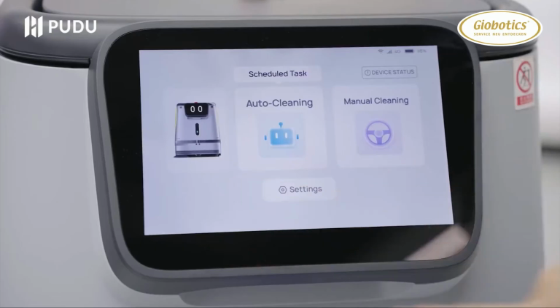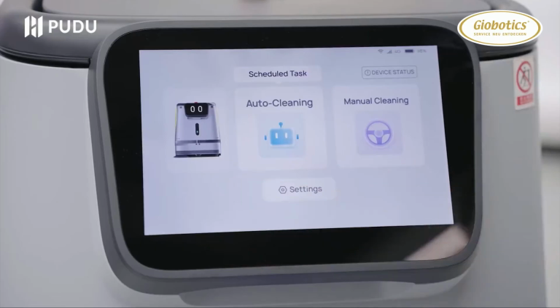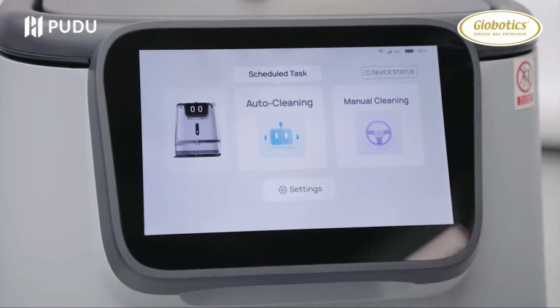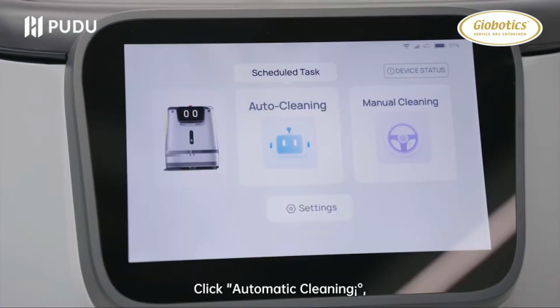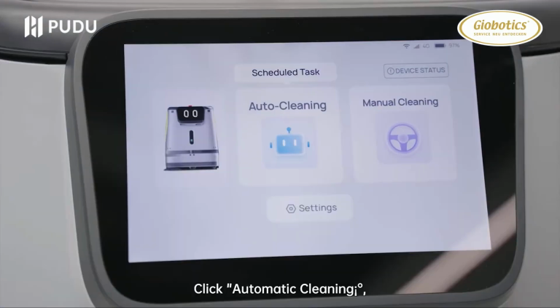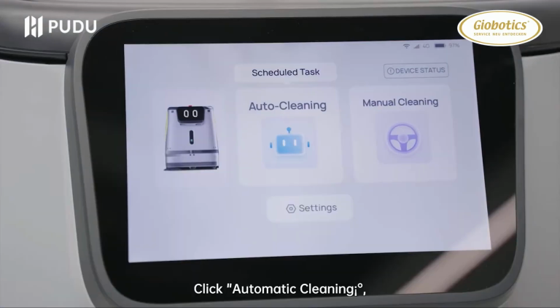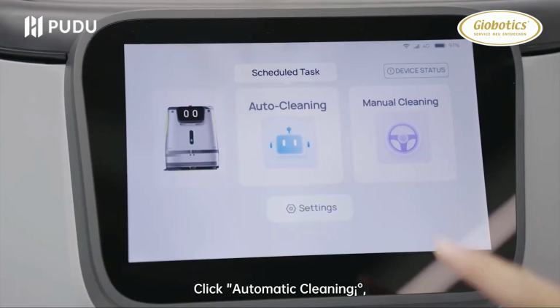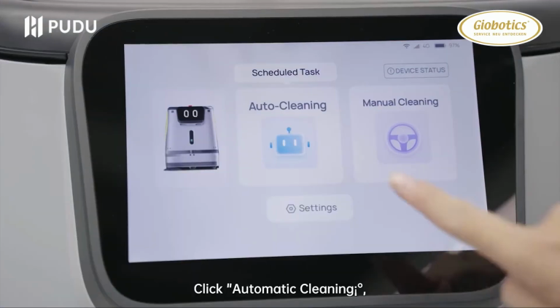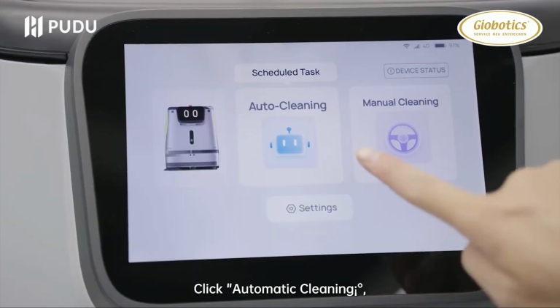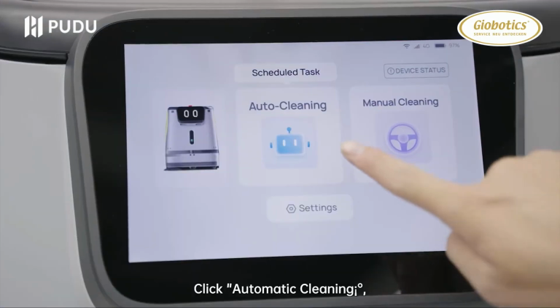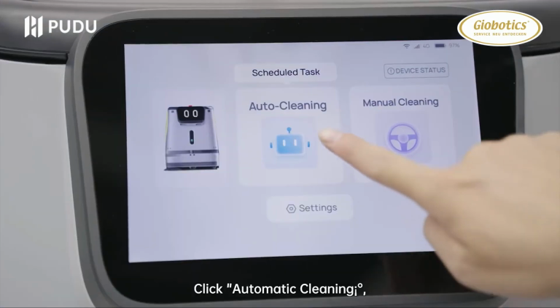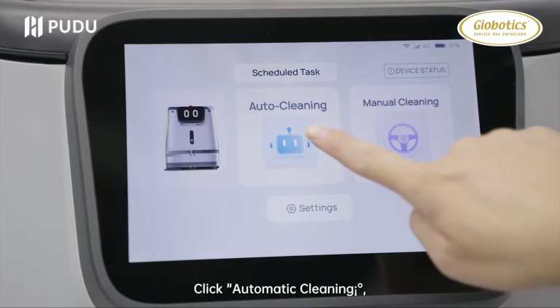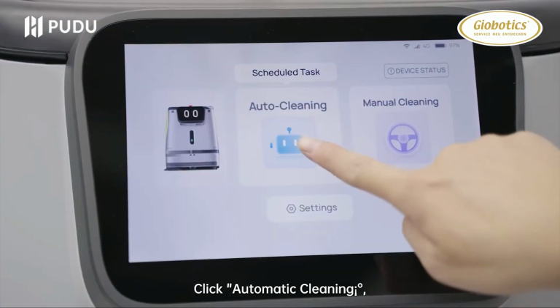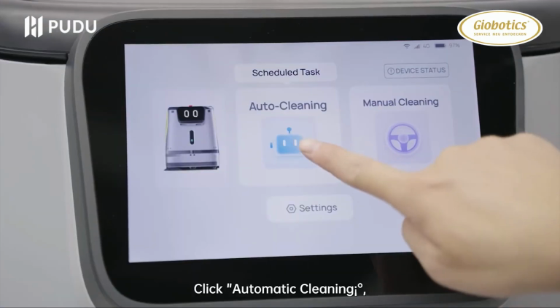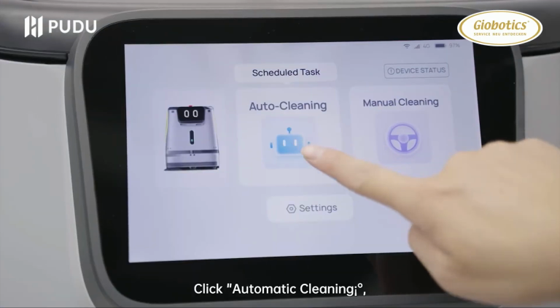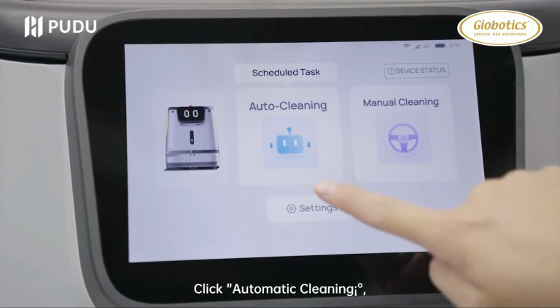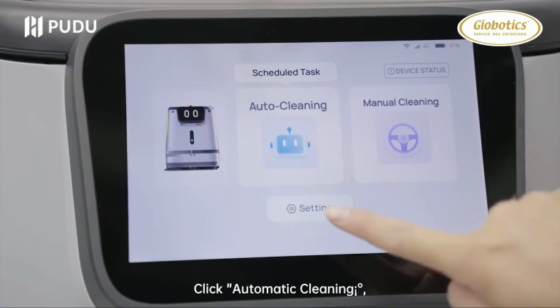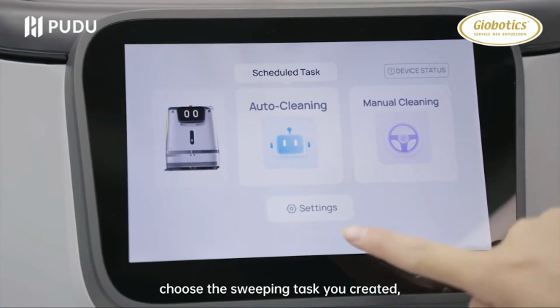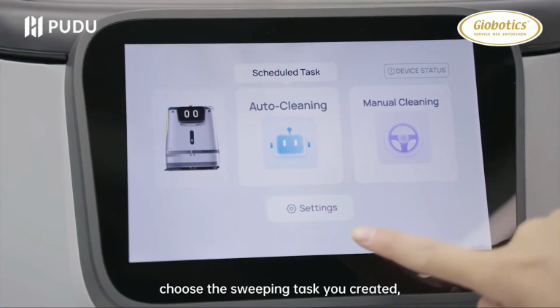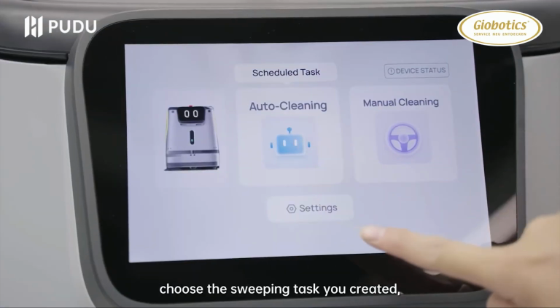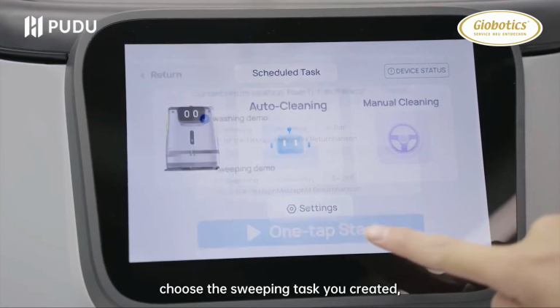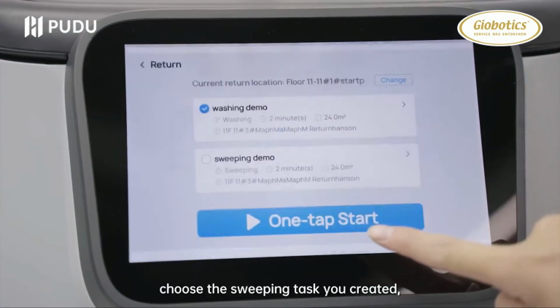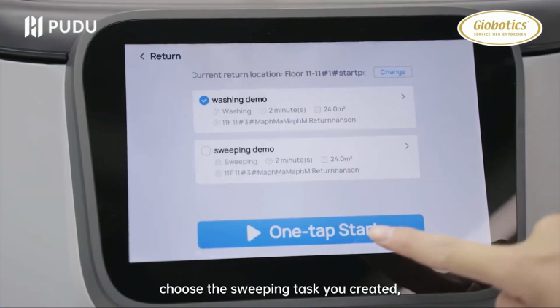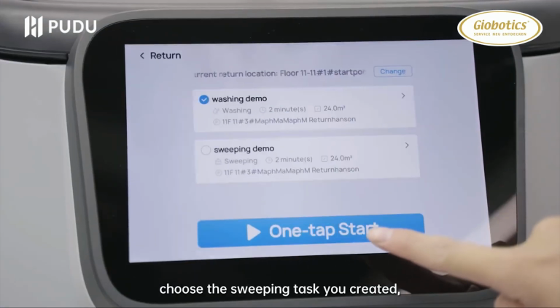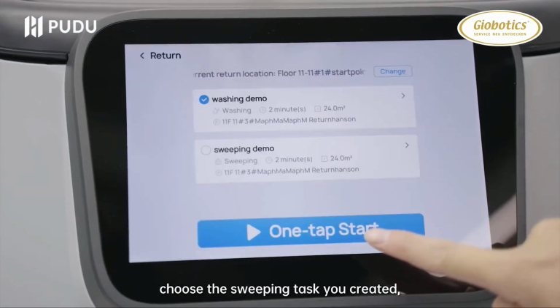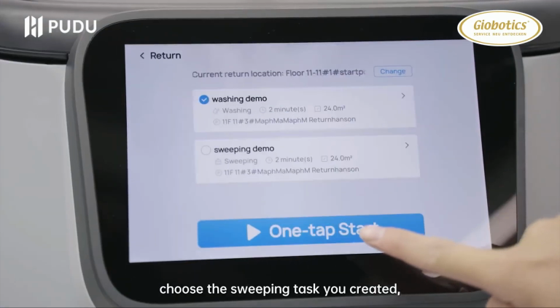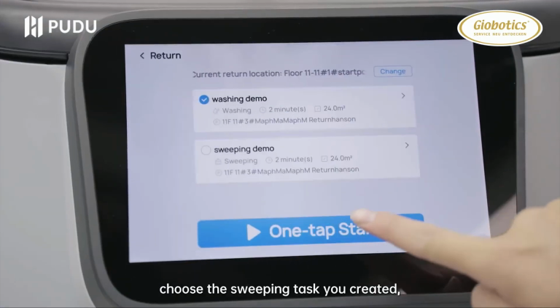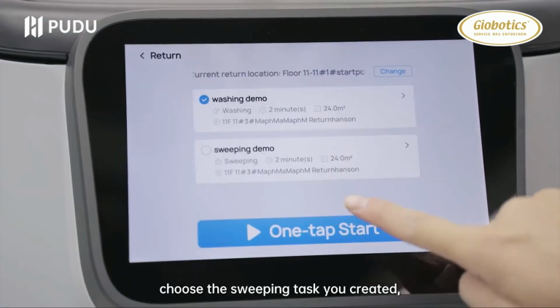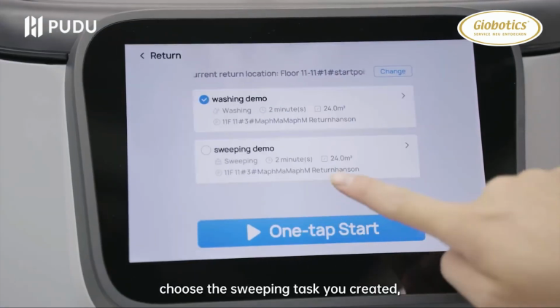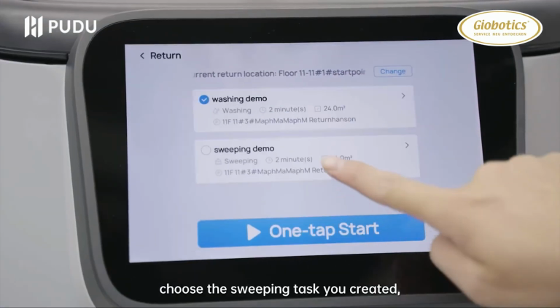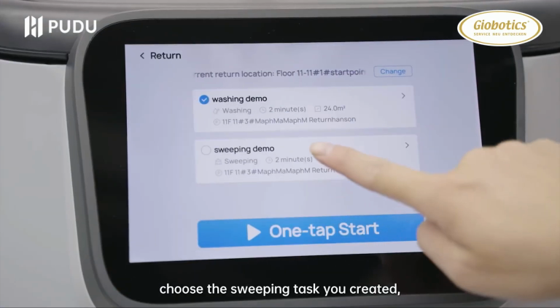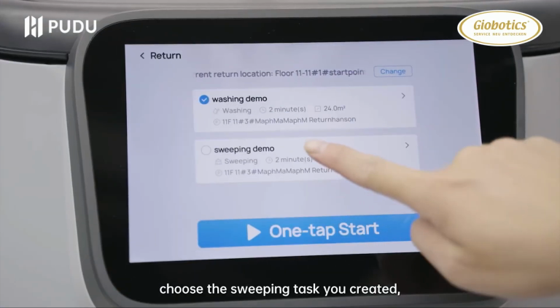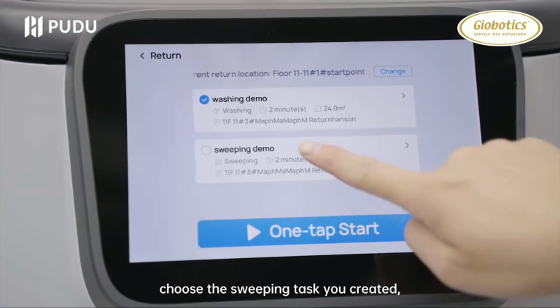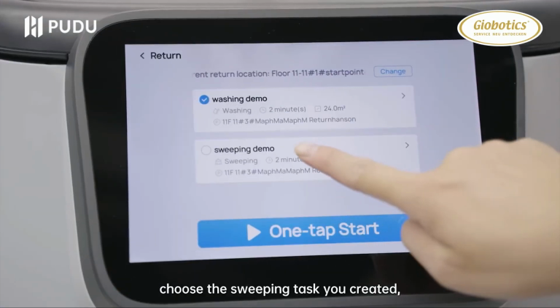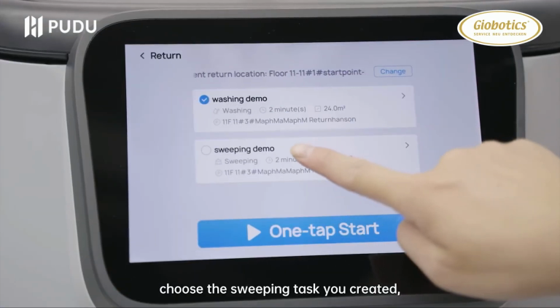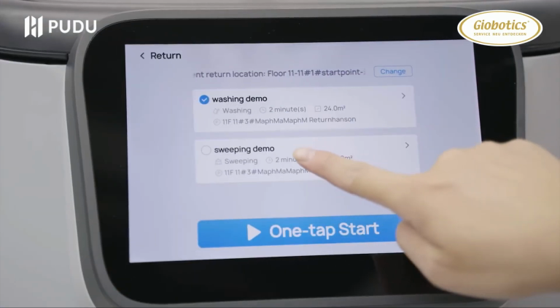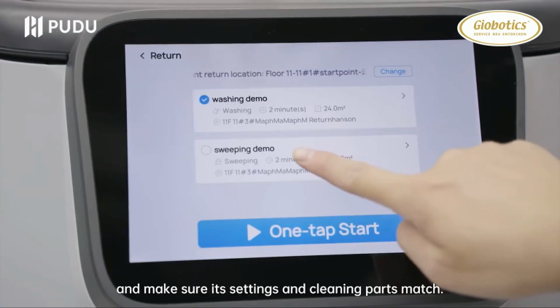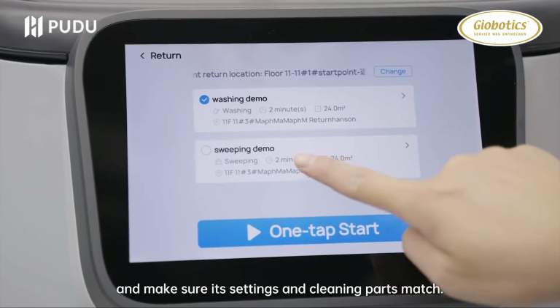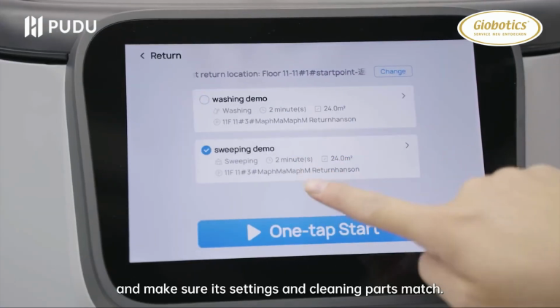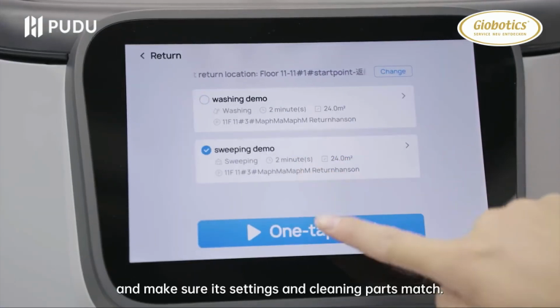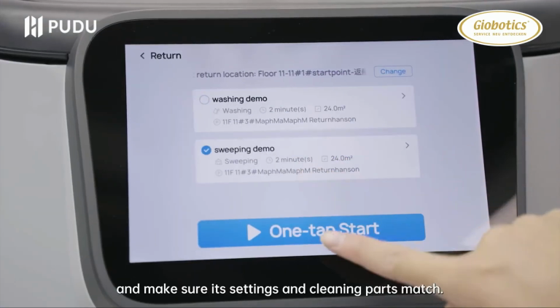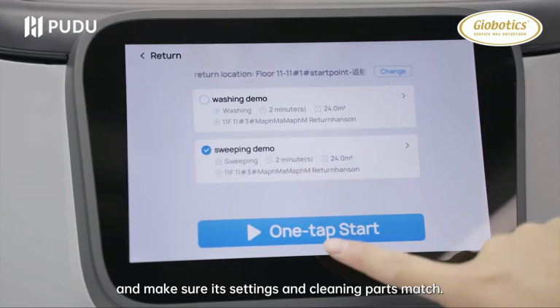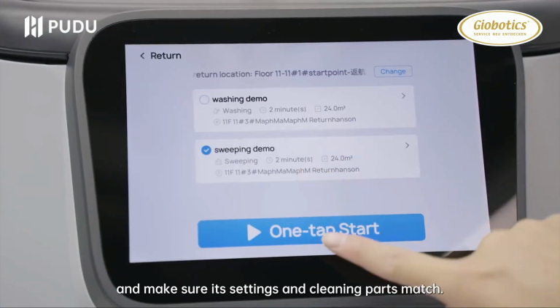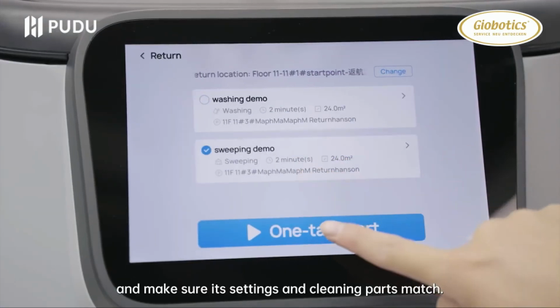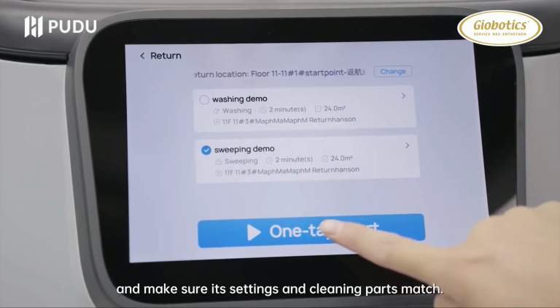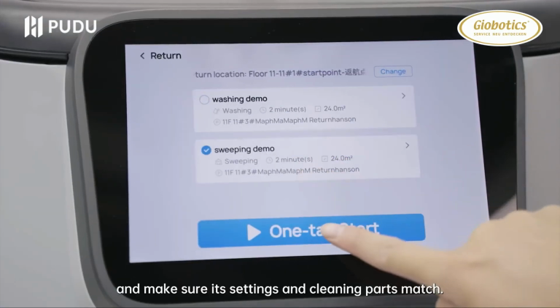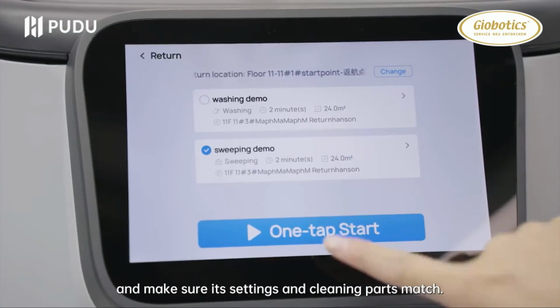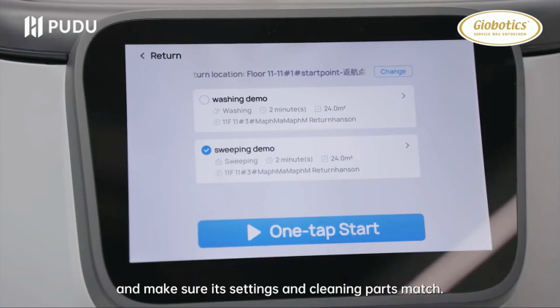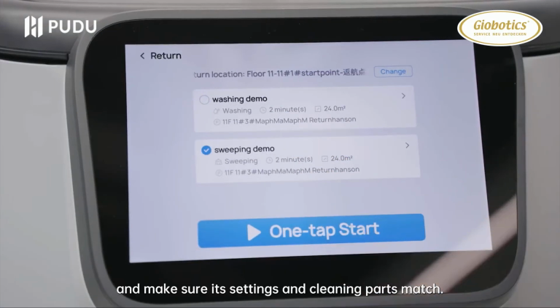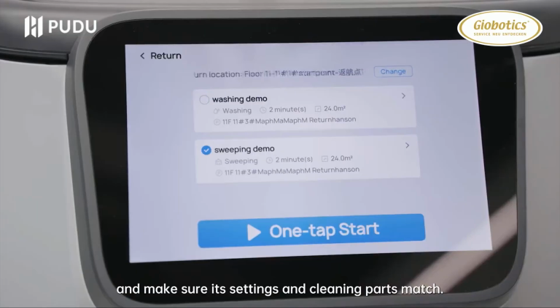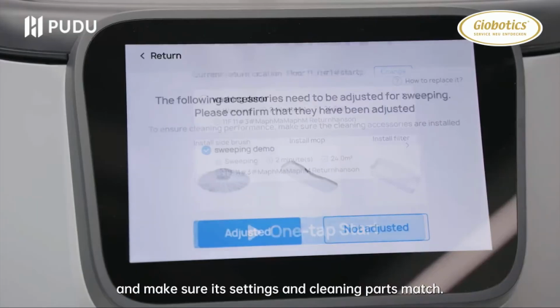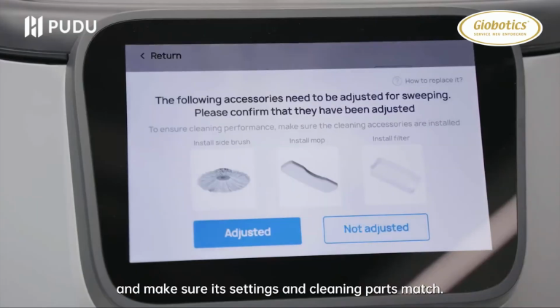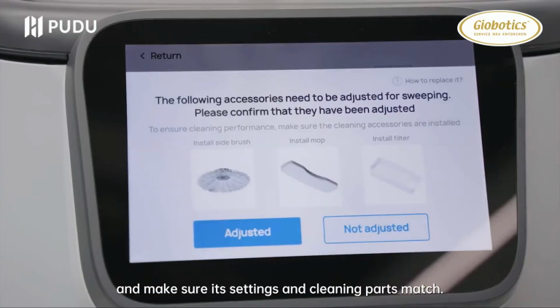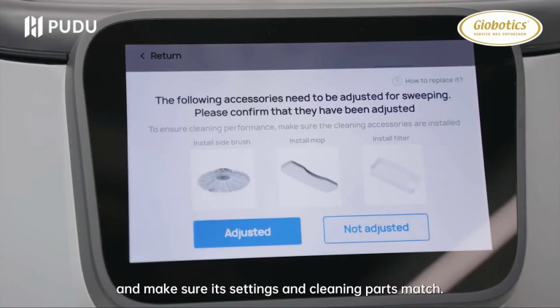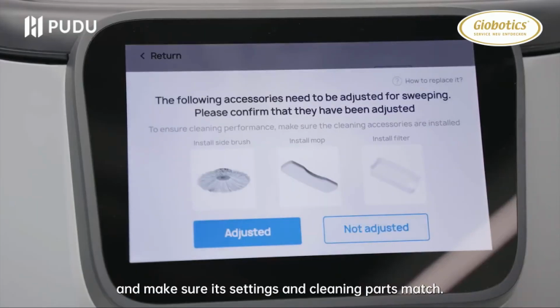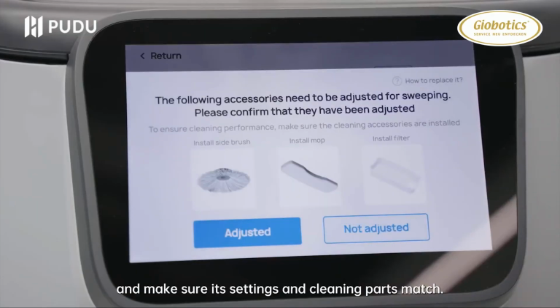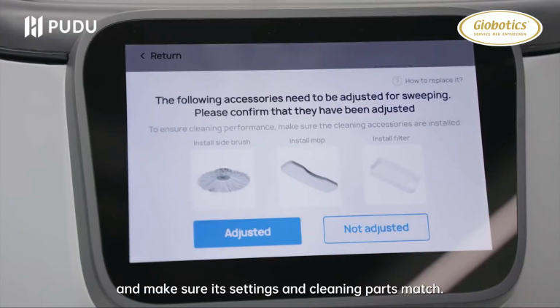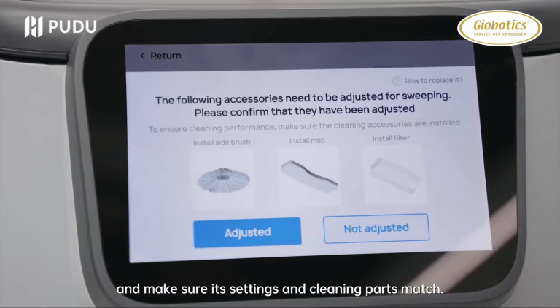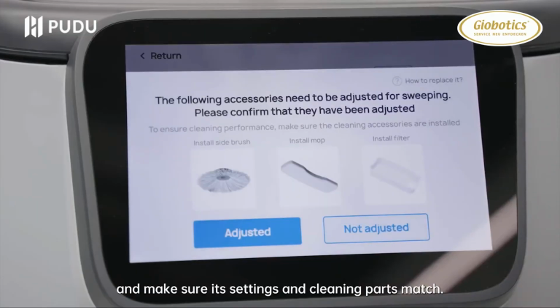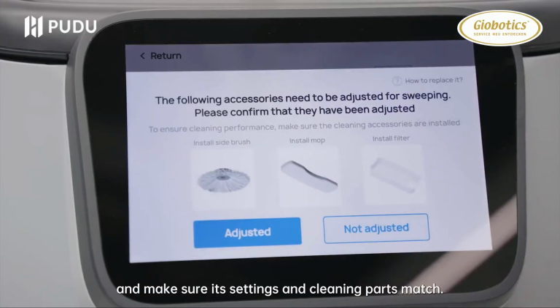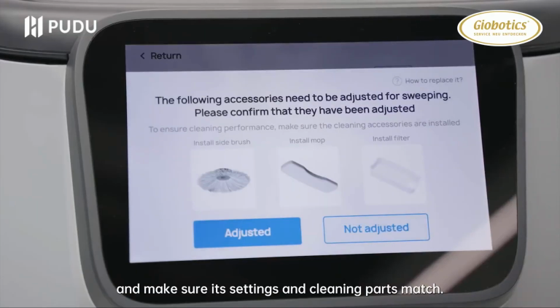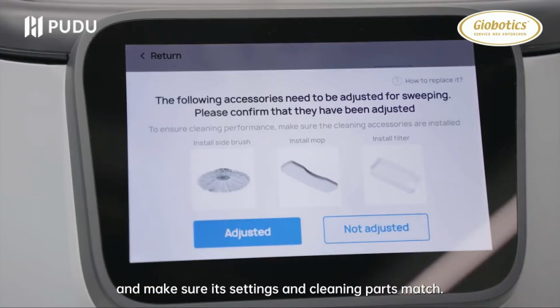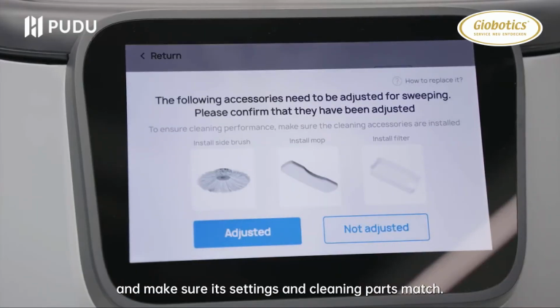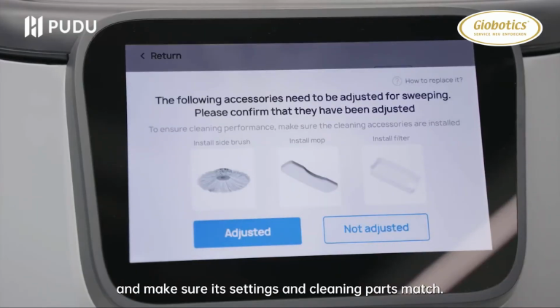Click Automatic Cleaning, choose the sweeping task you created and make sure its settings and cleaning parts match.